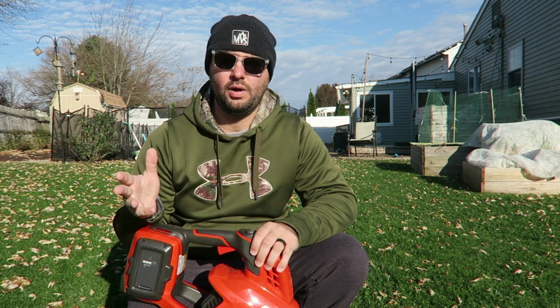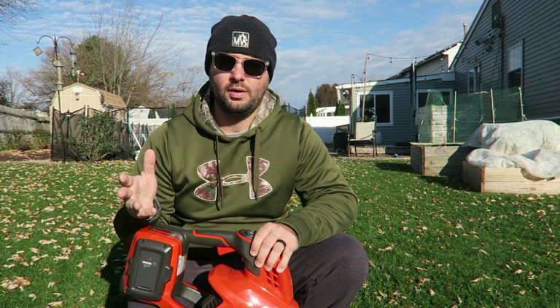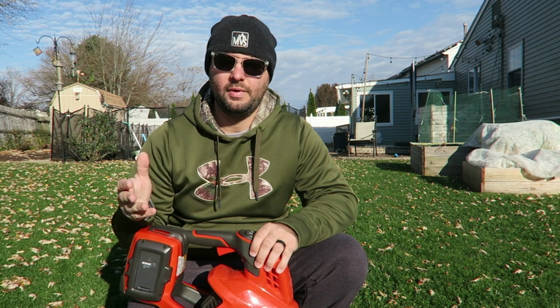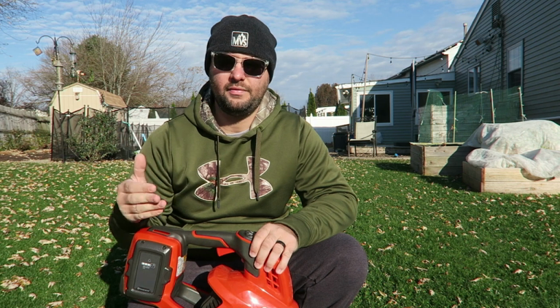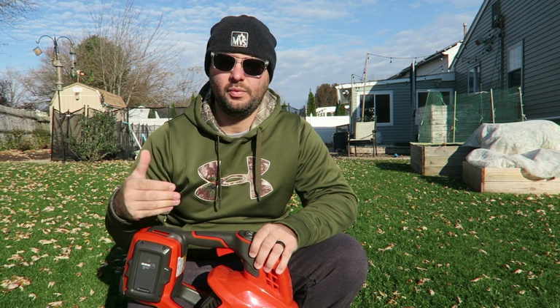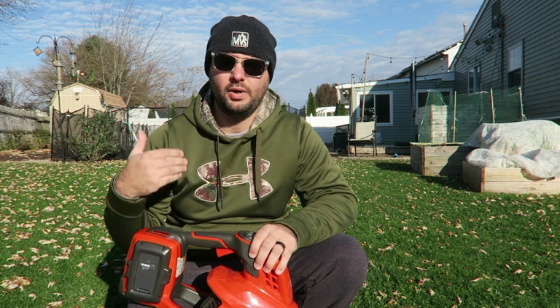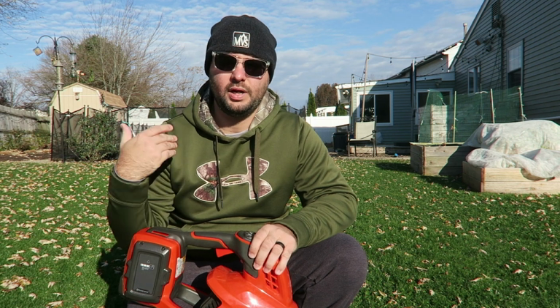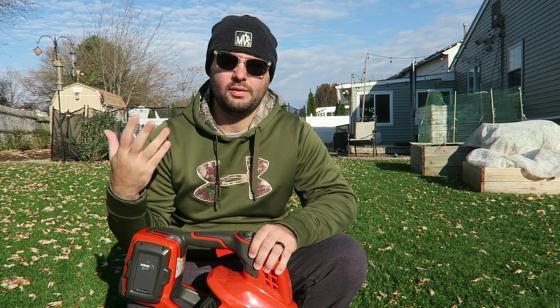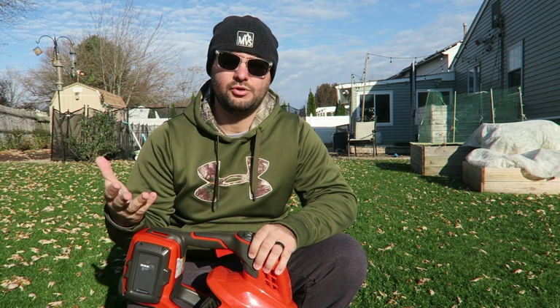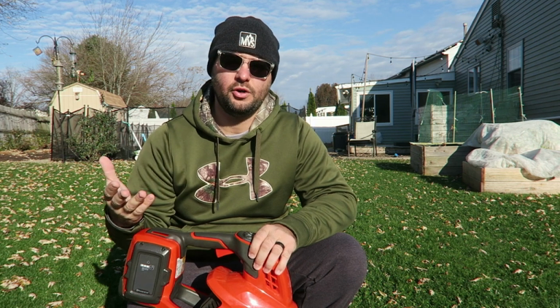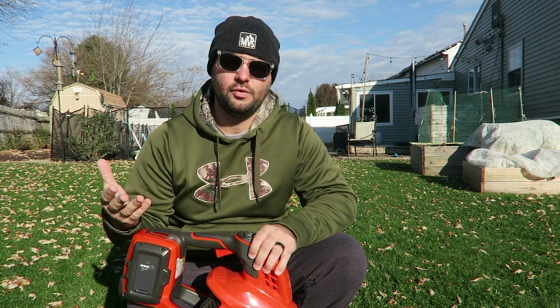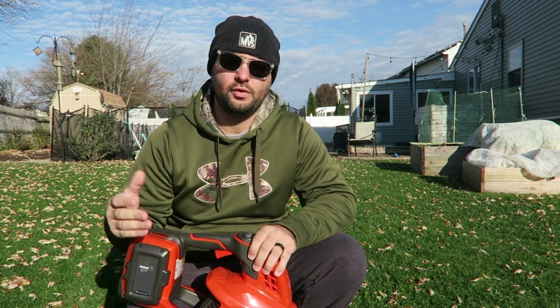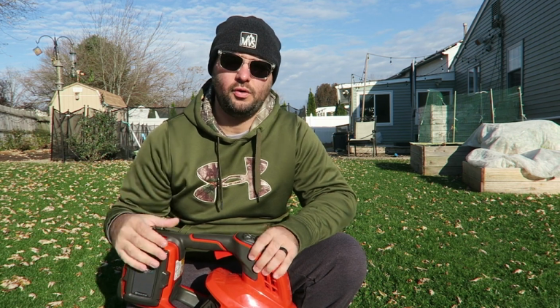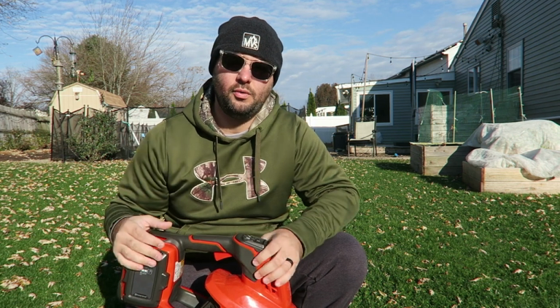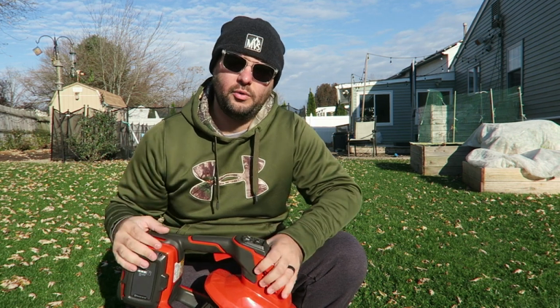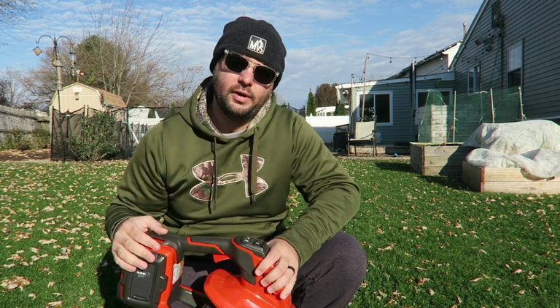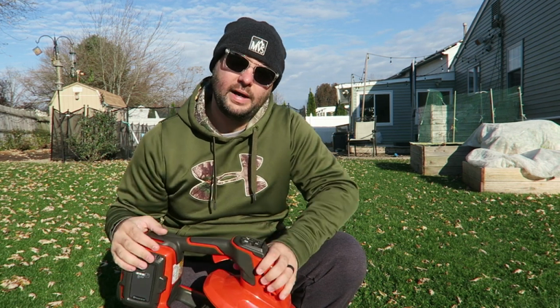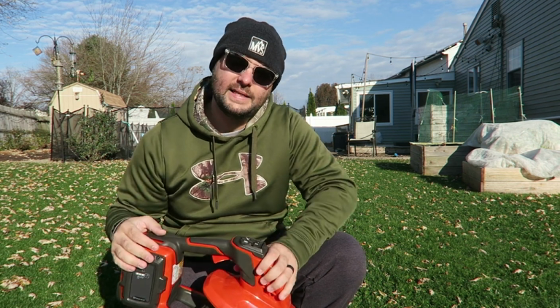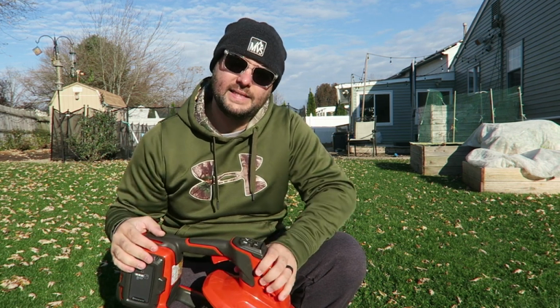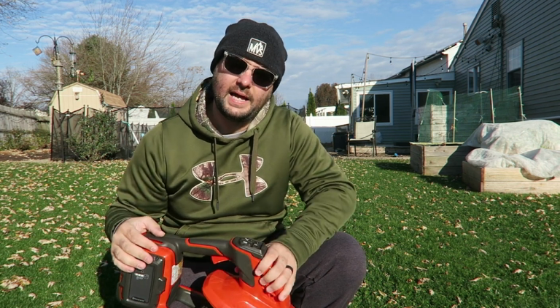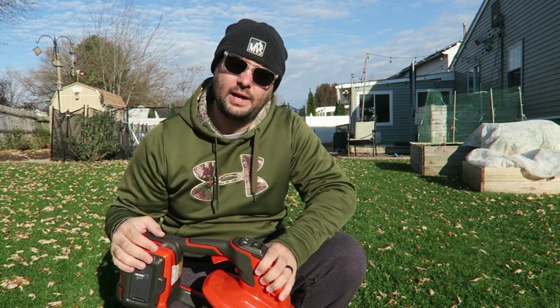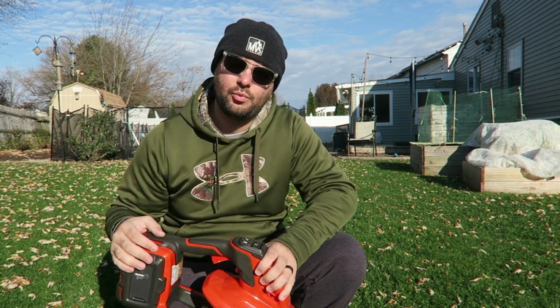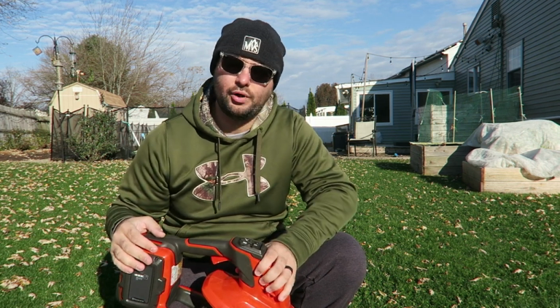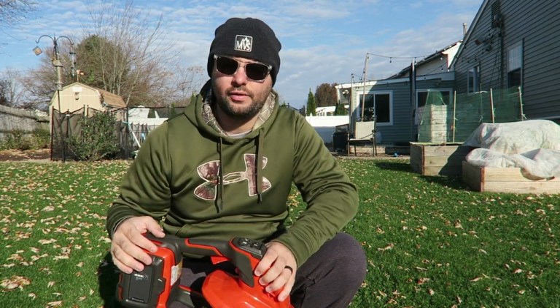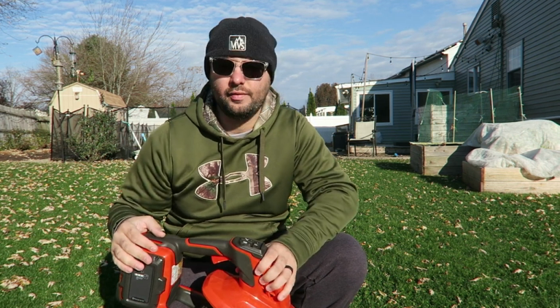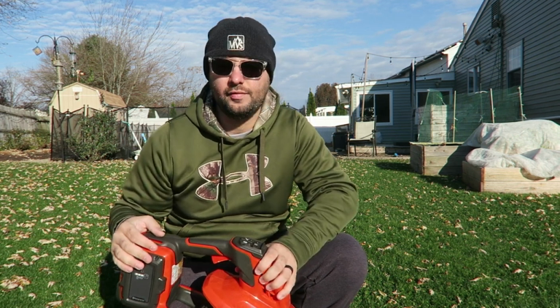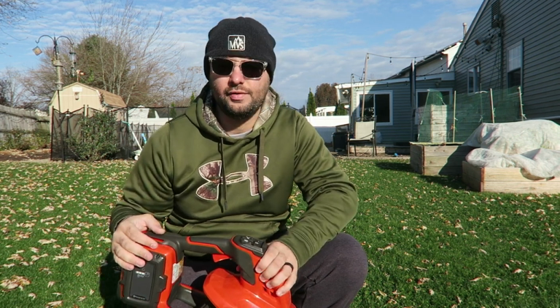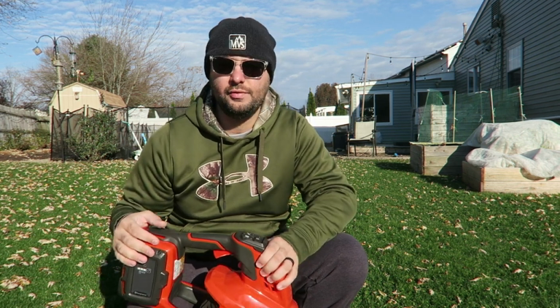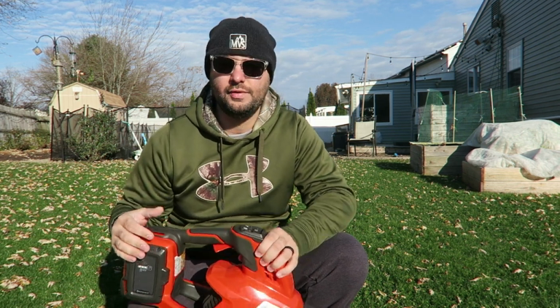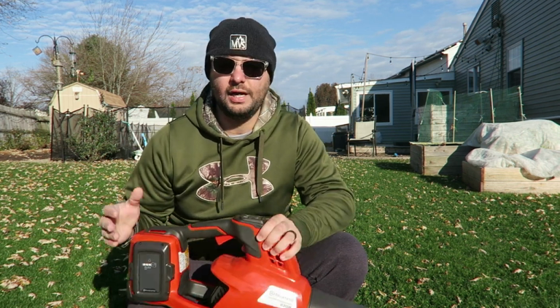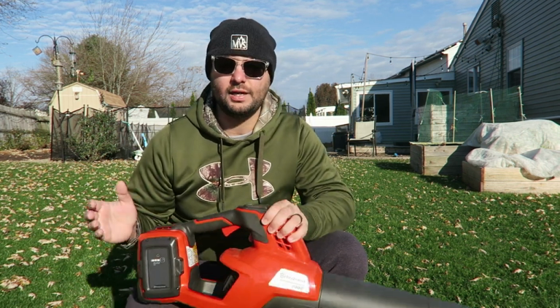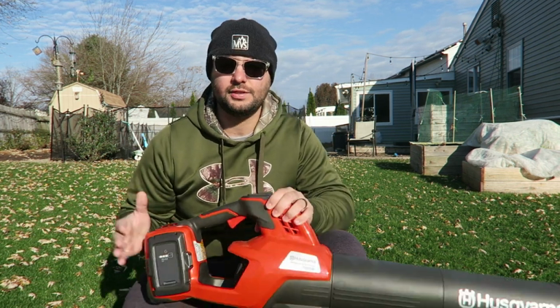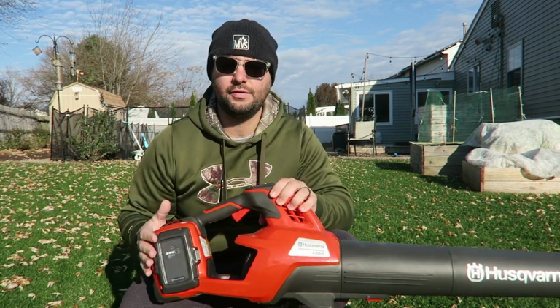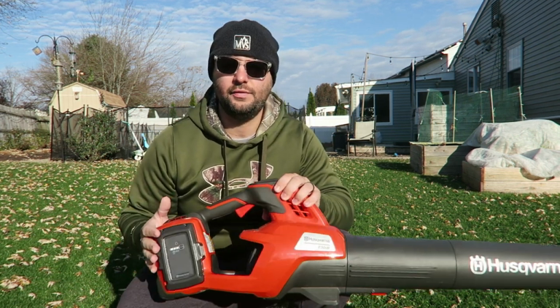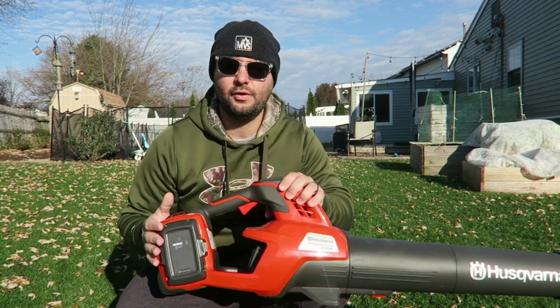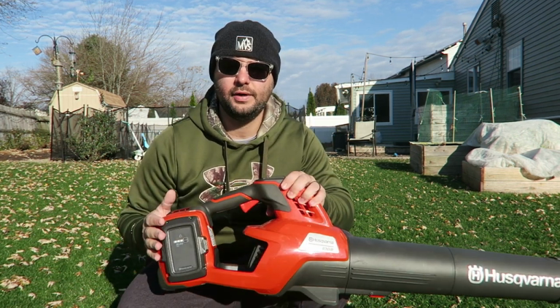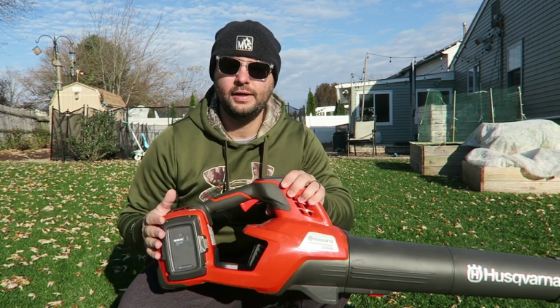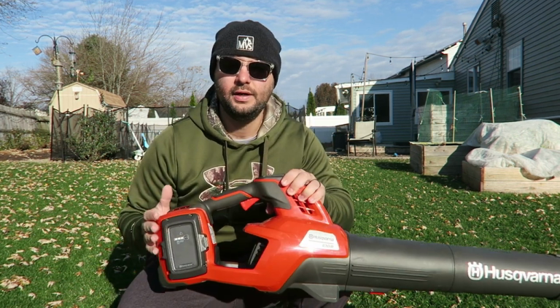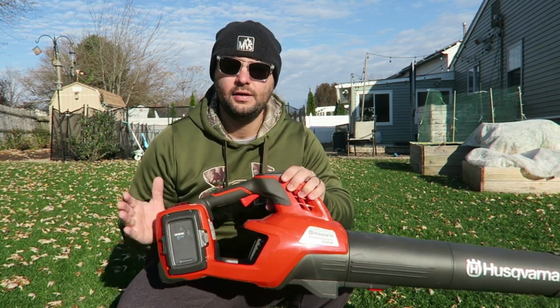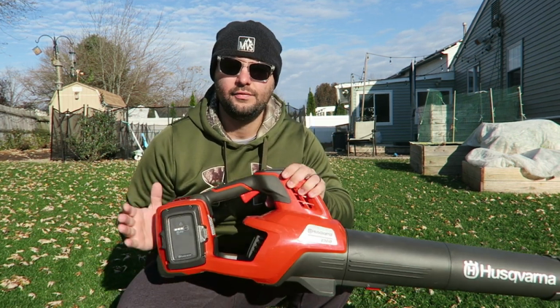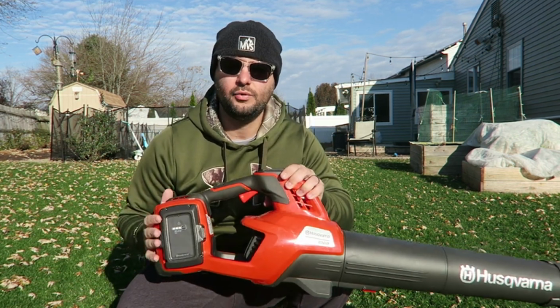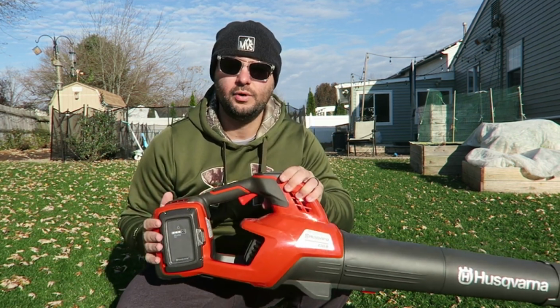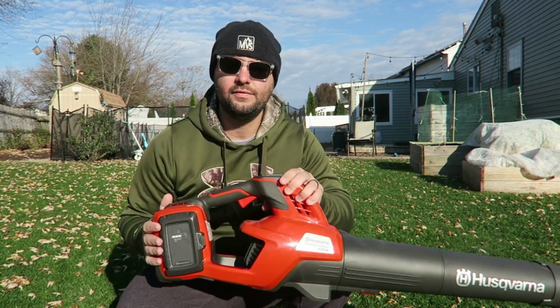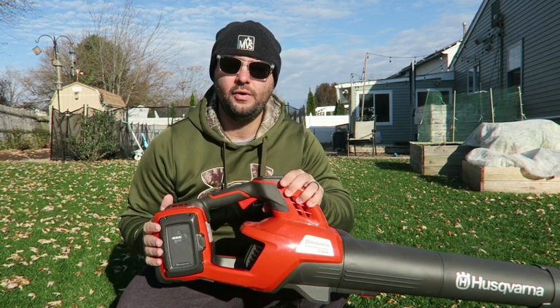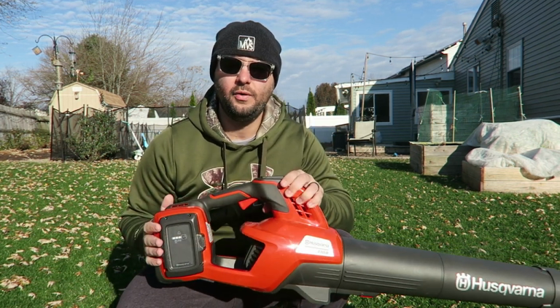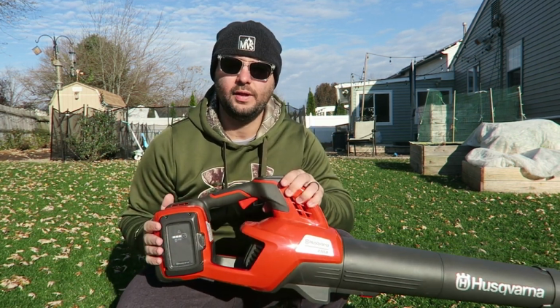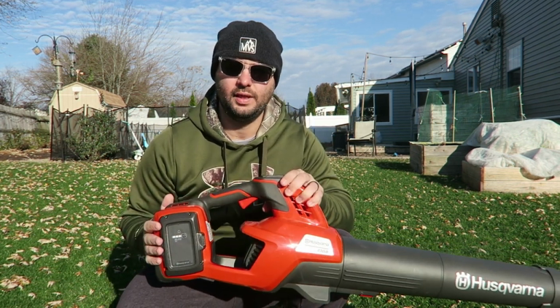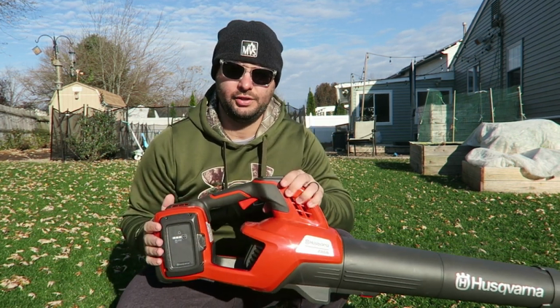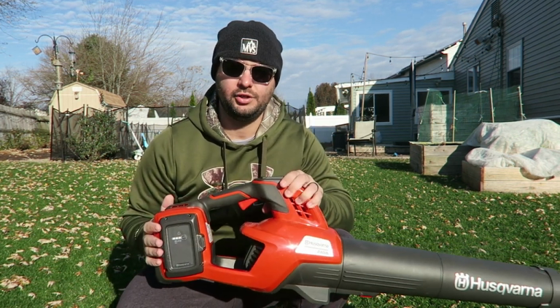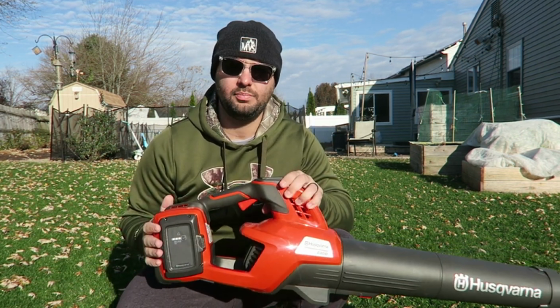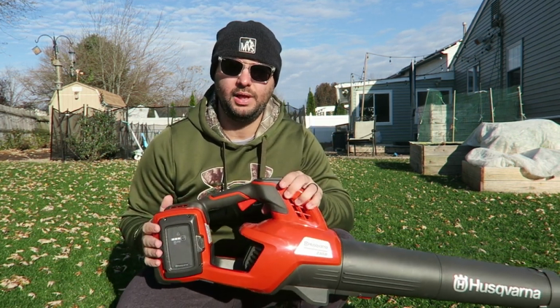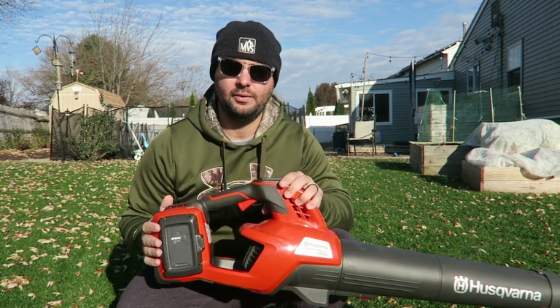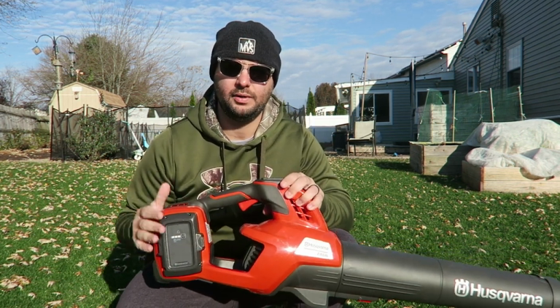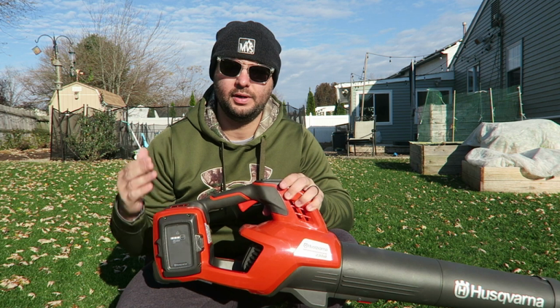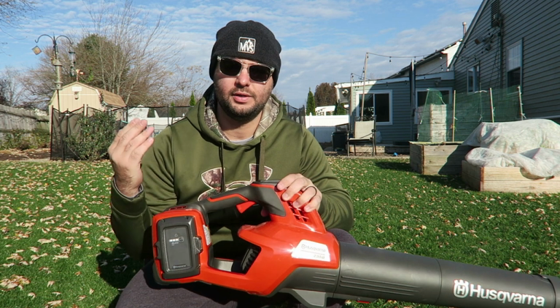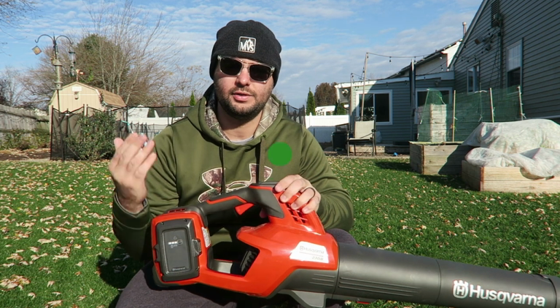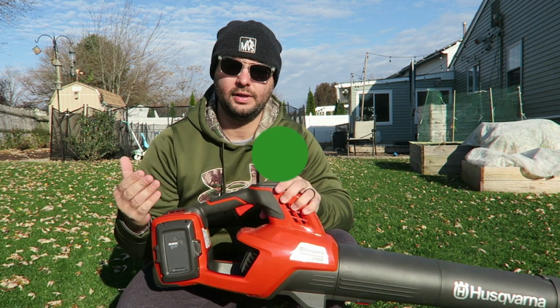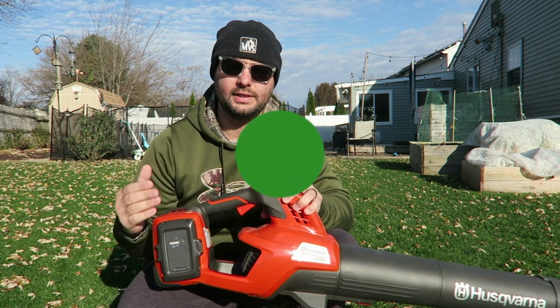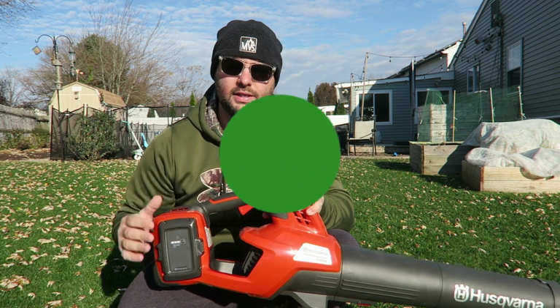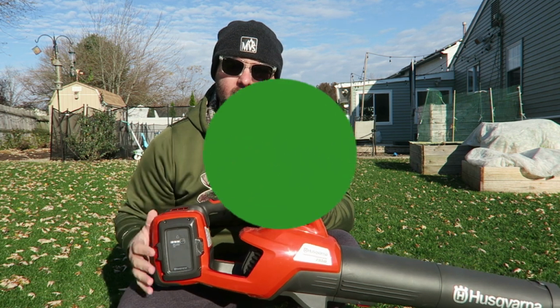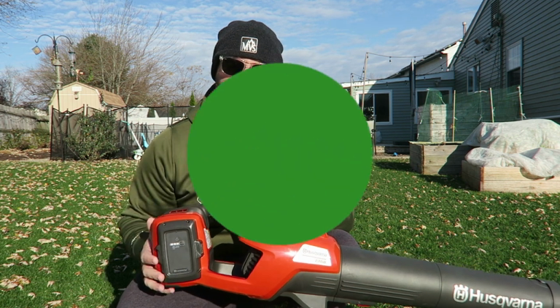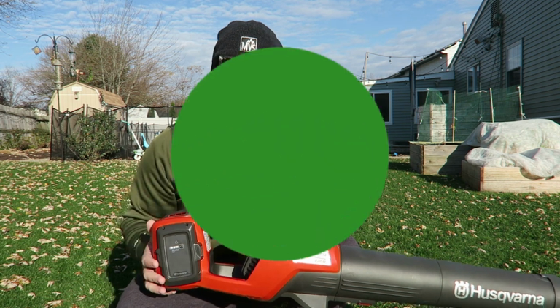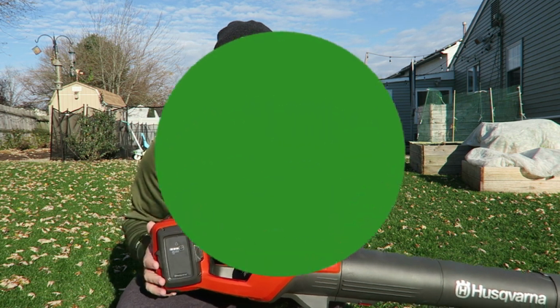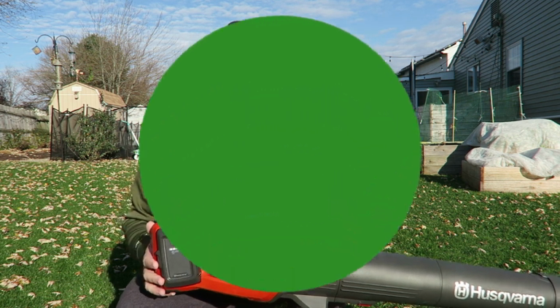Welcome everyone. I'm Joe from Lawnwear, and today we're going to review the Husqvarna 40-volt electric blower. So let's get started.